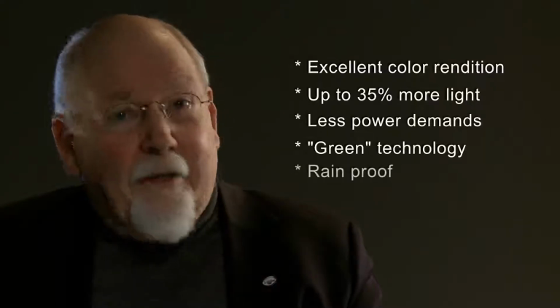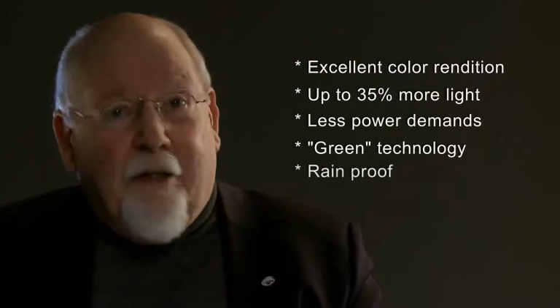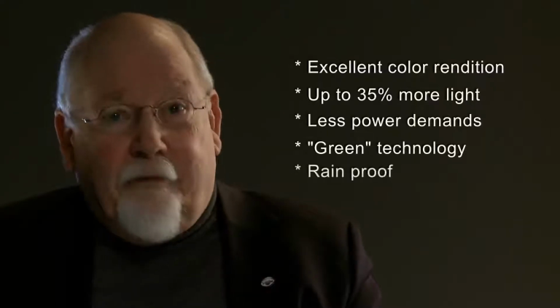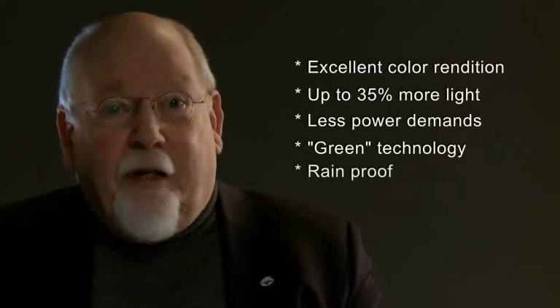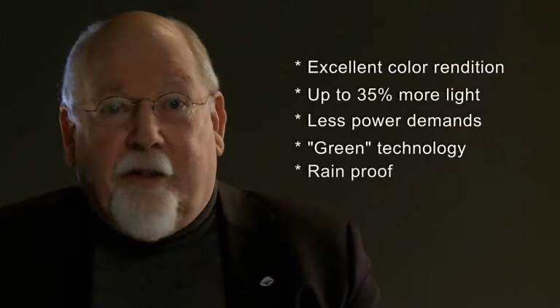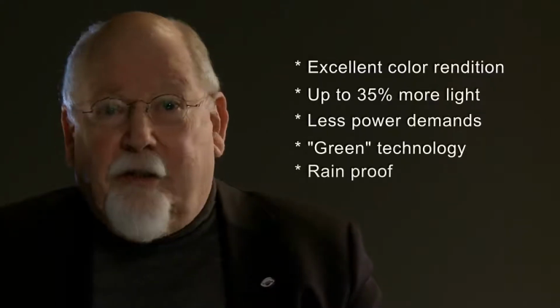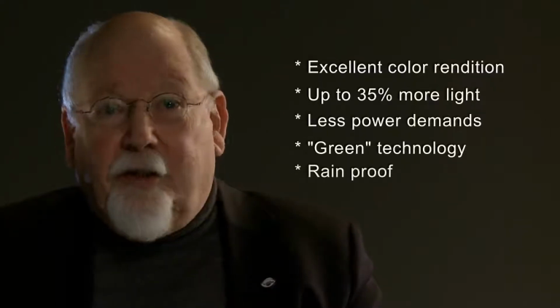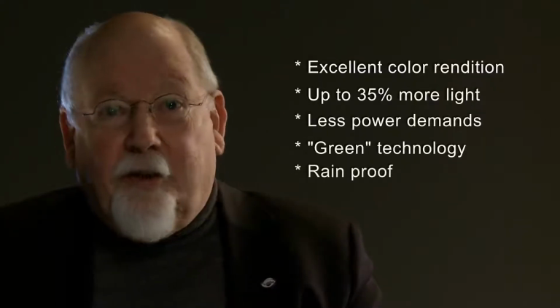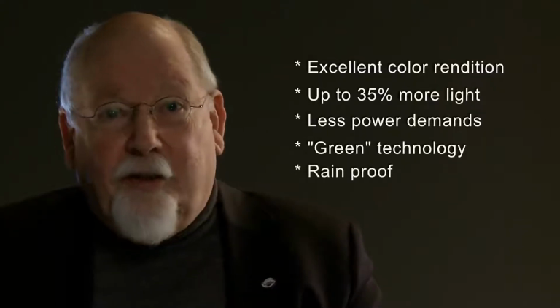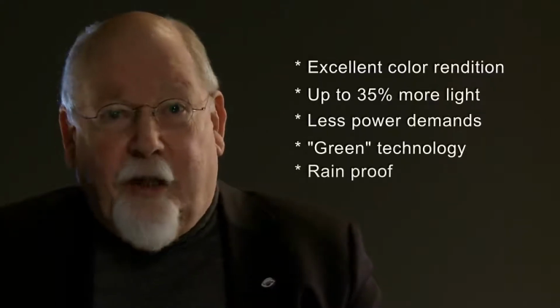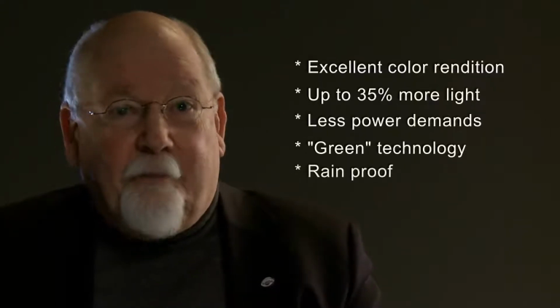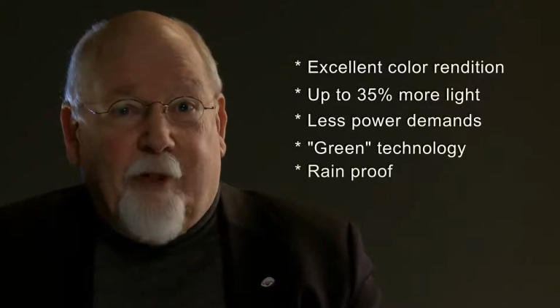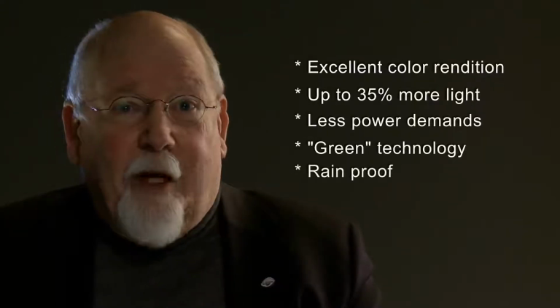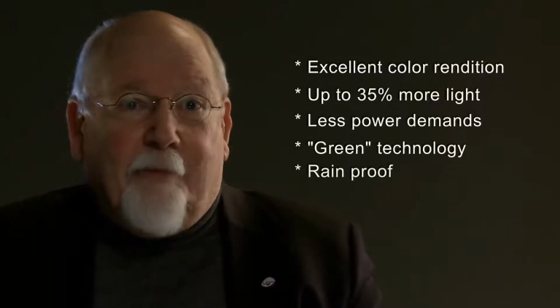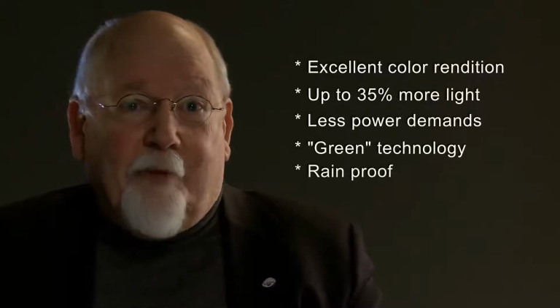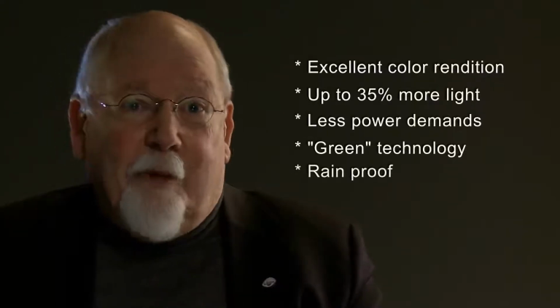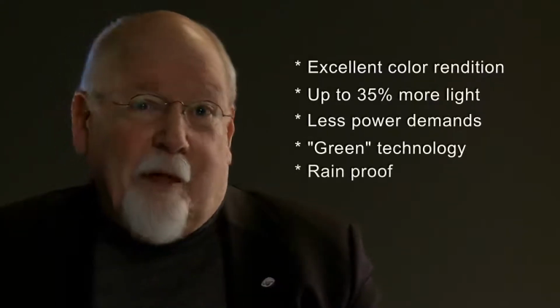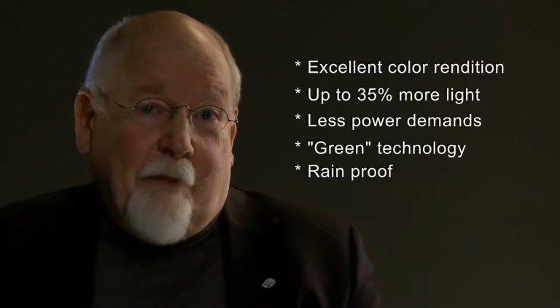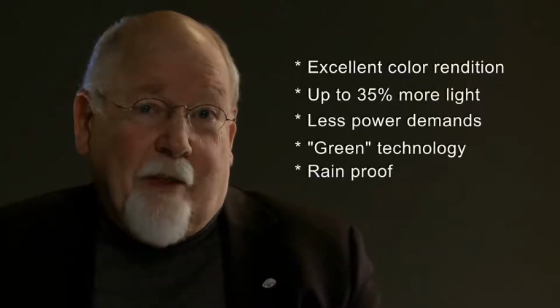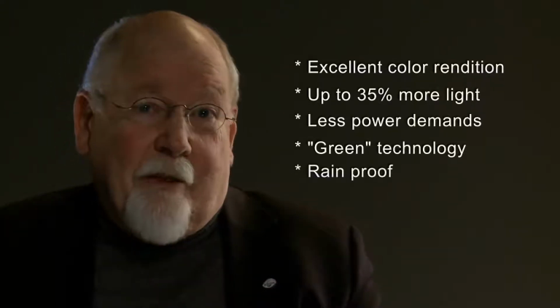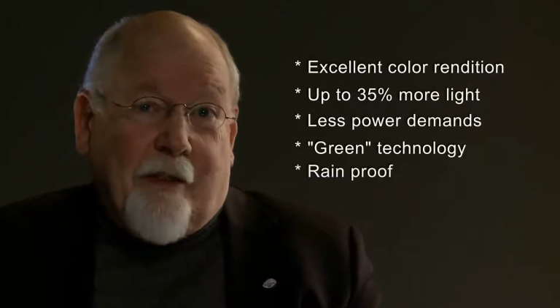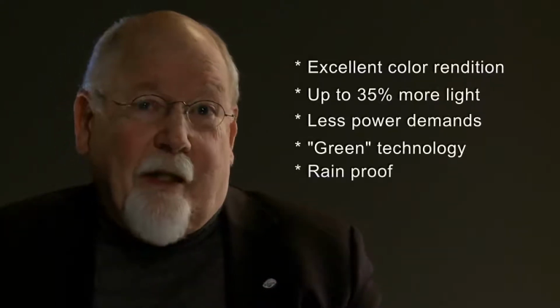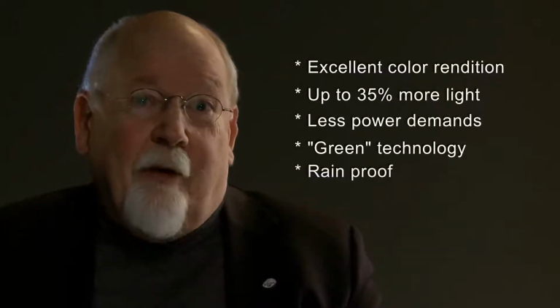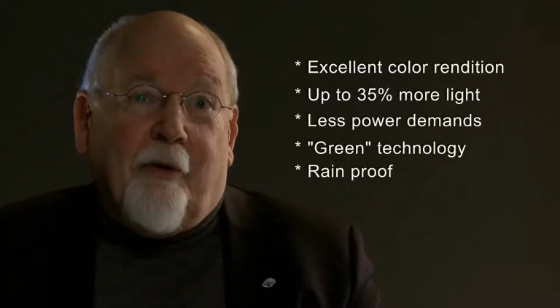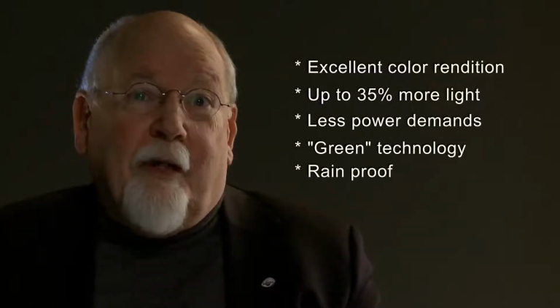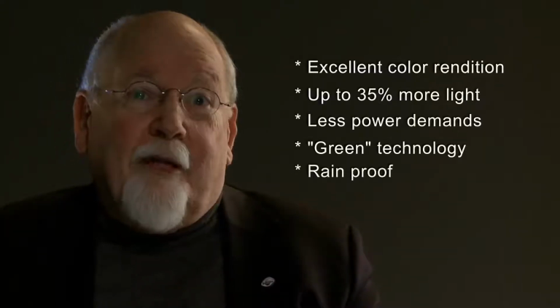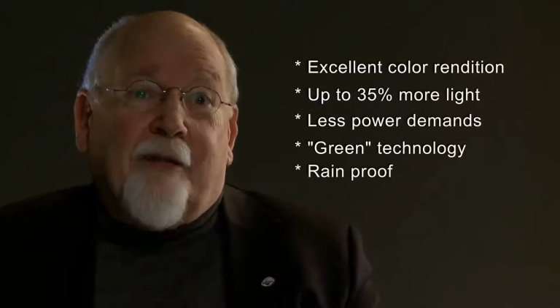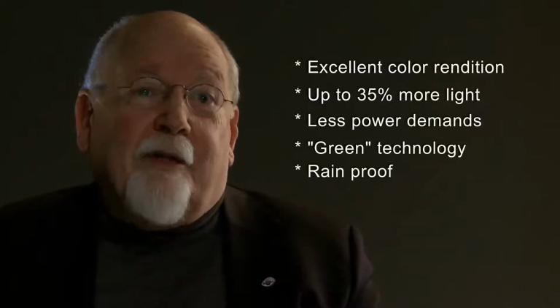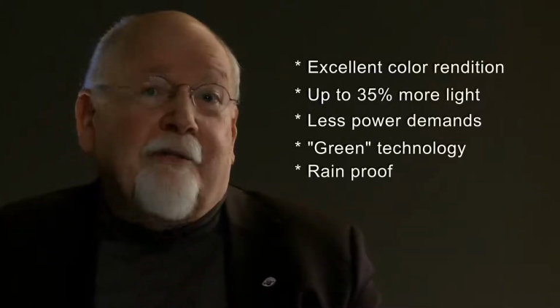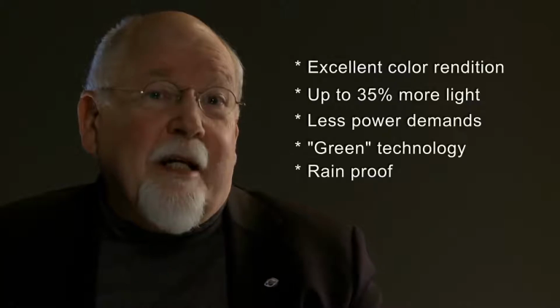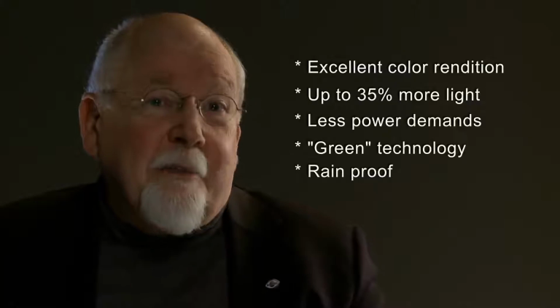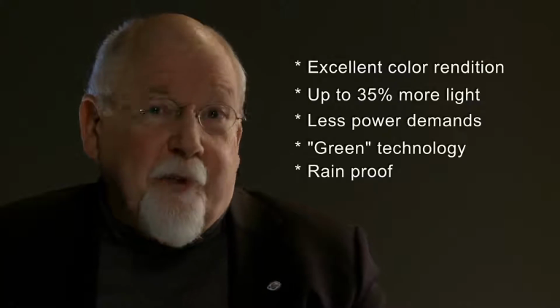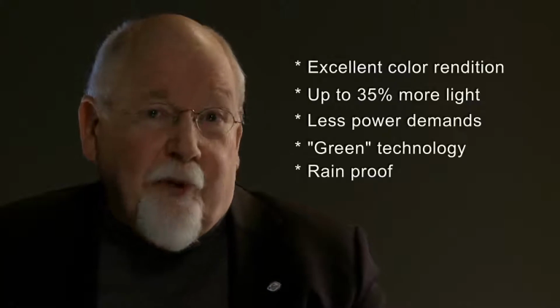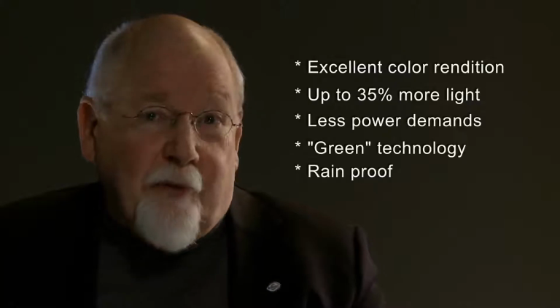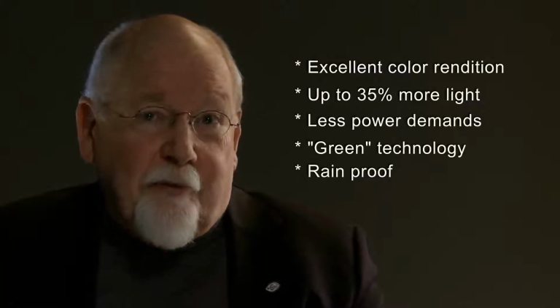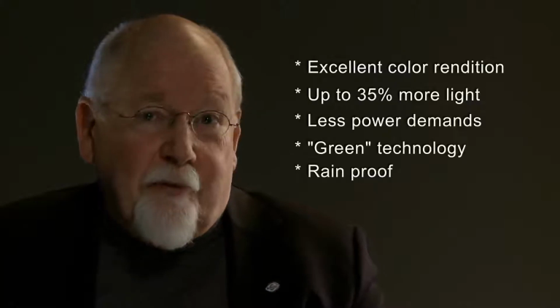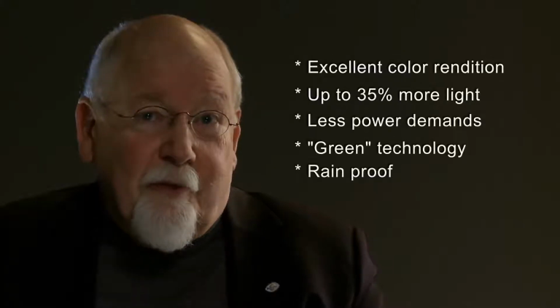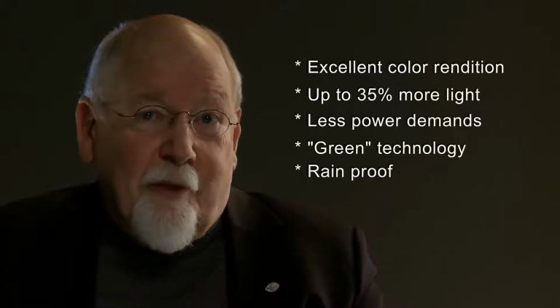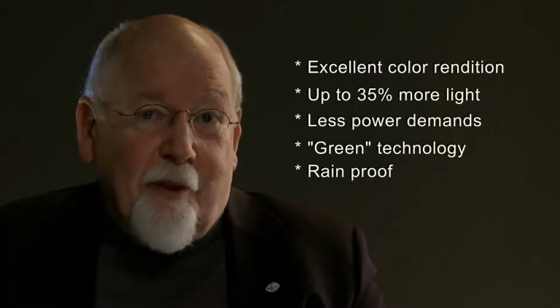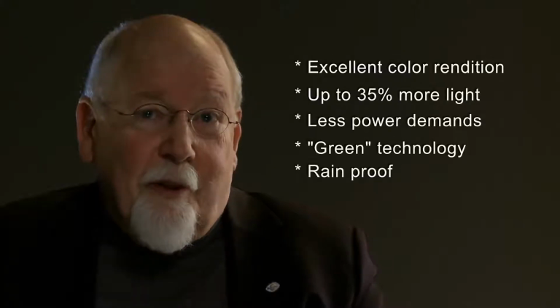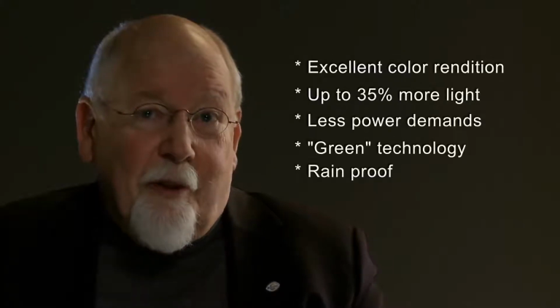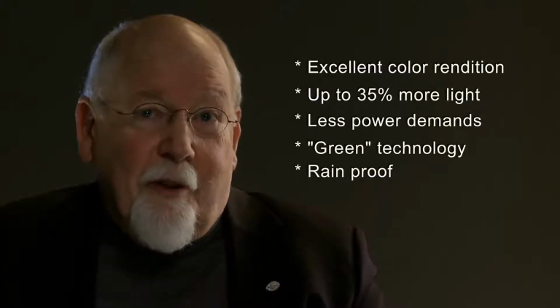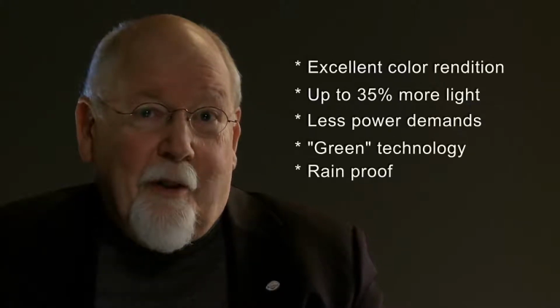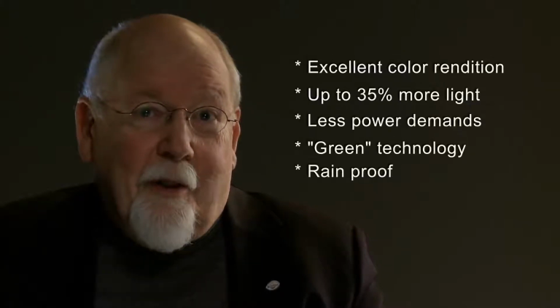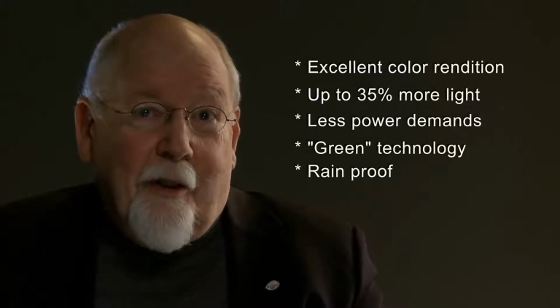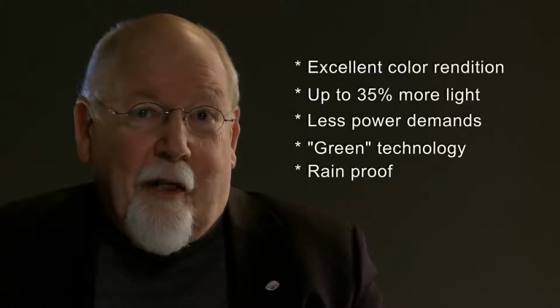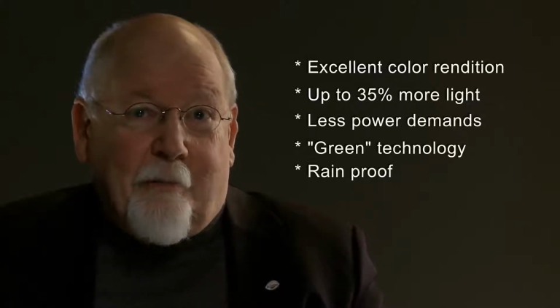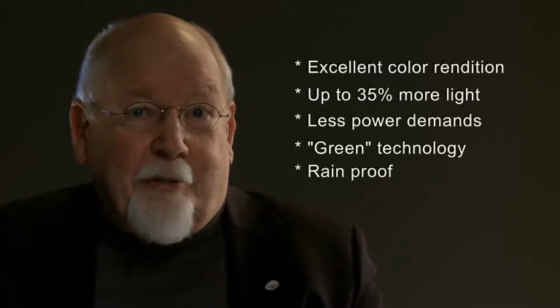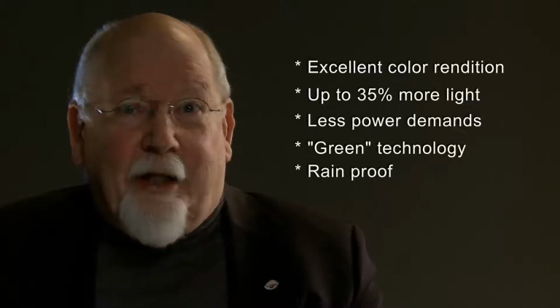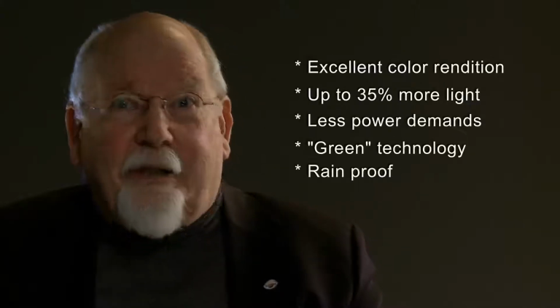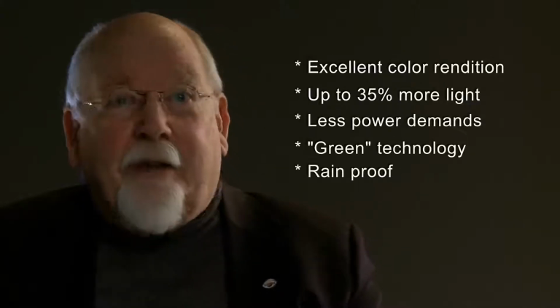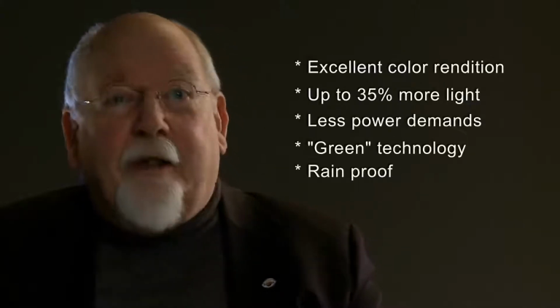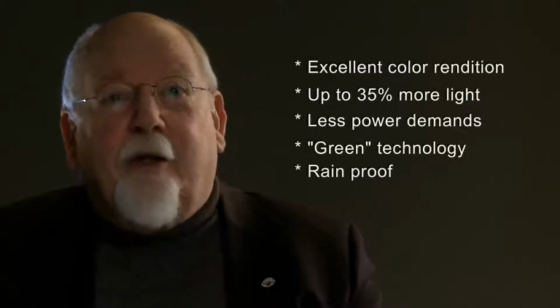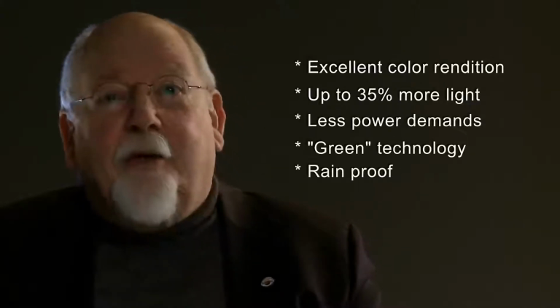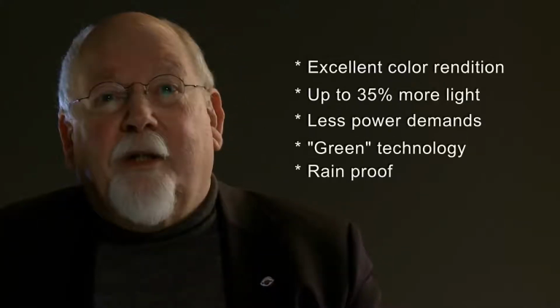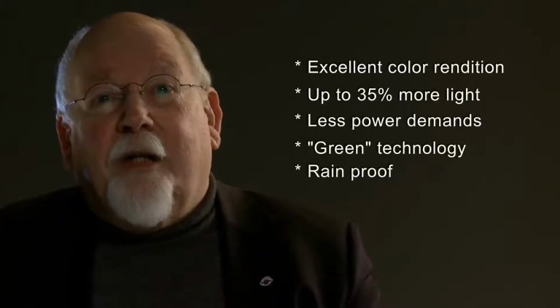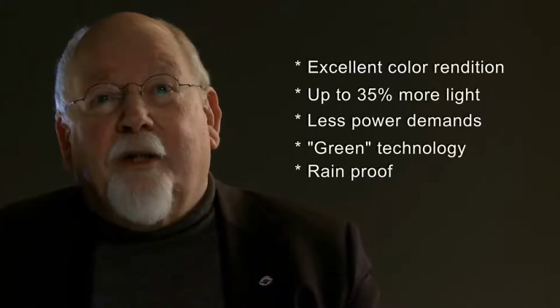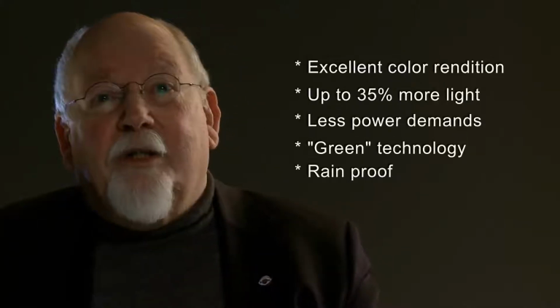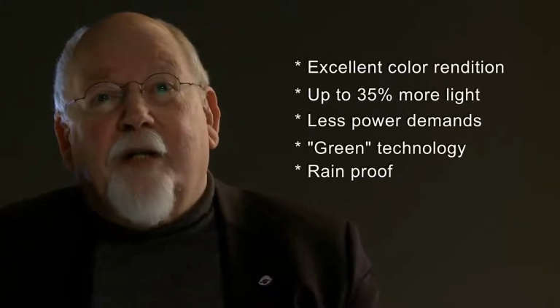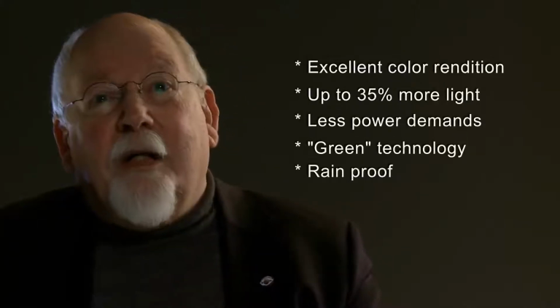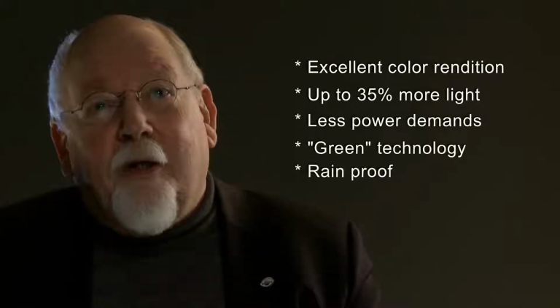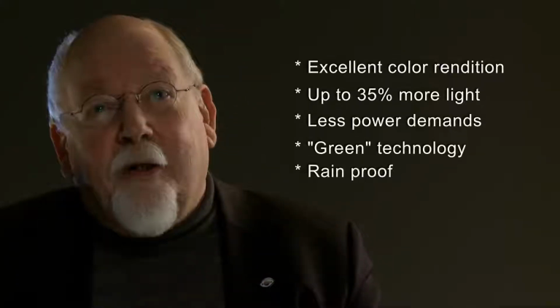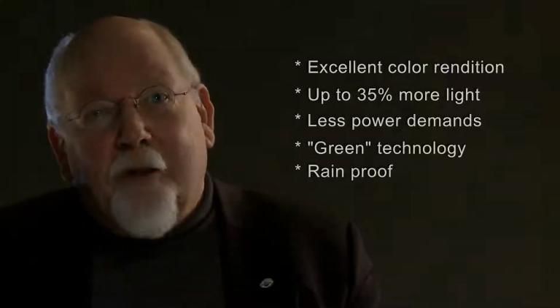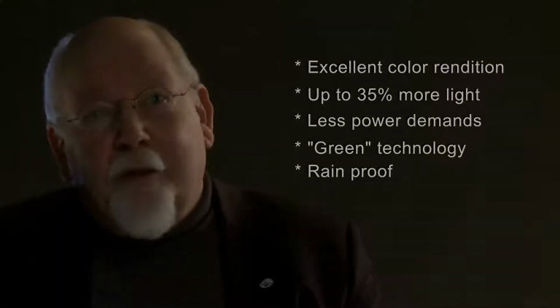Another advantage is that our lights are rain proof, and practically all the others are not.